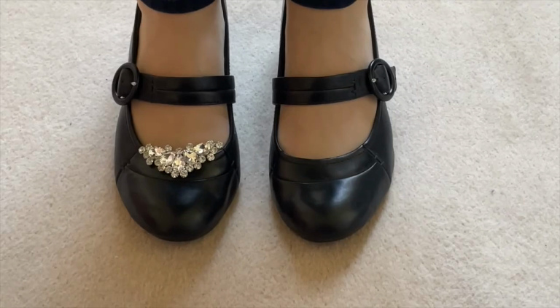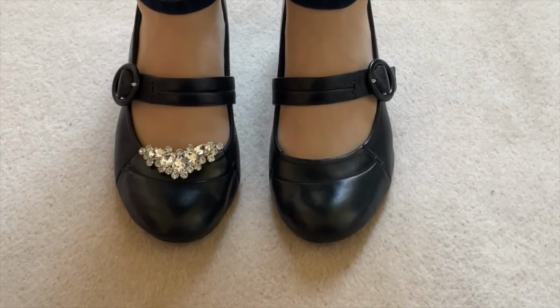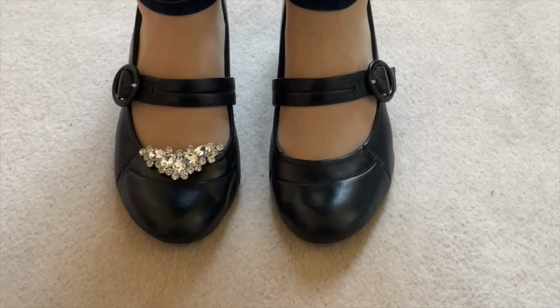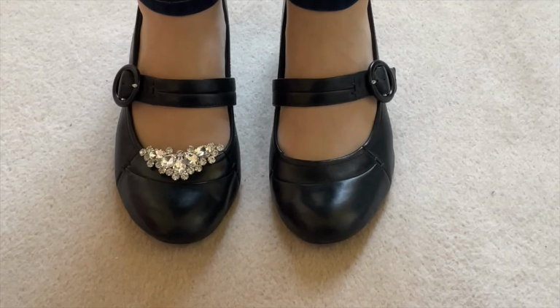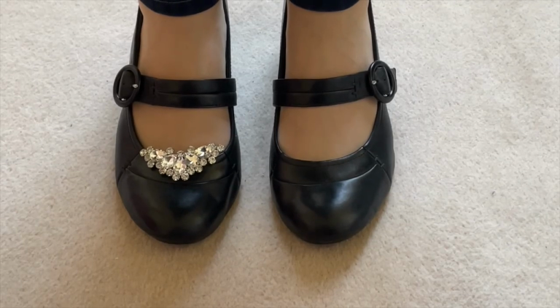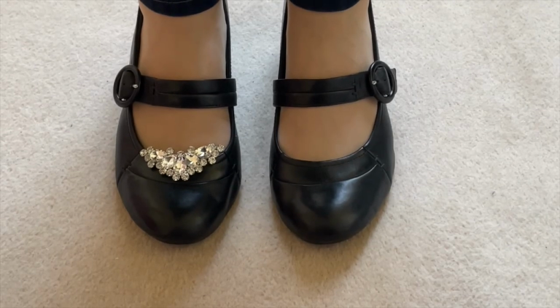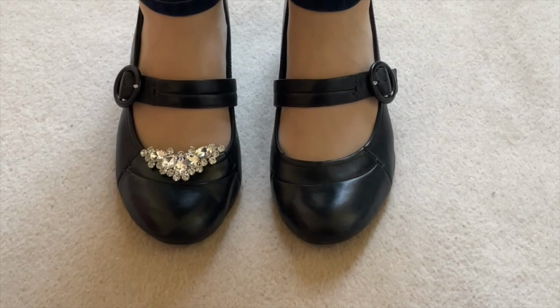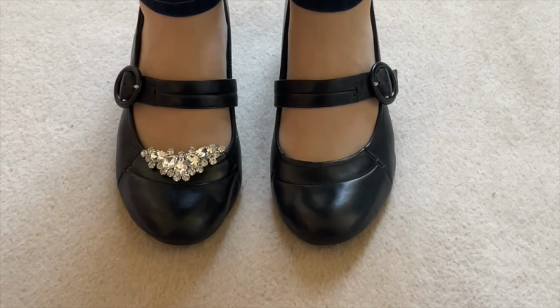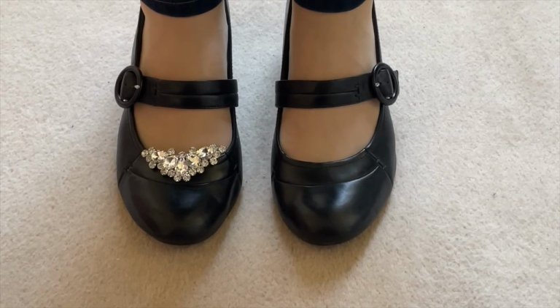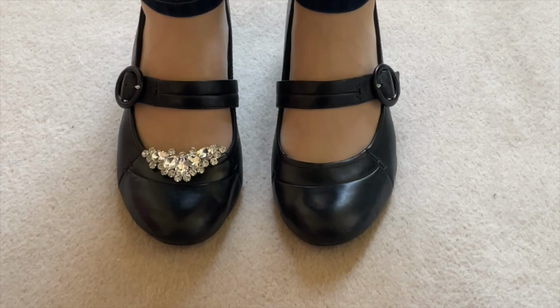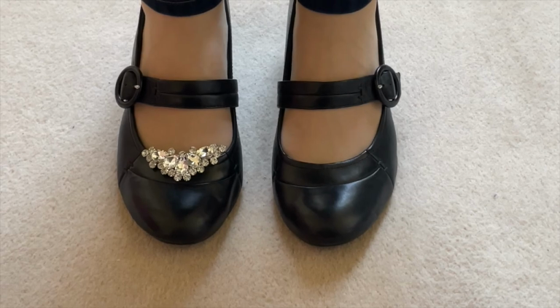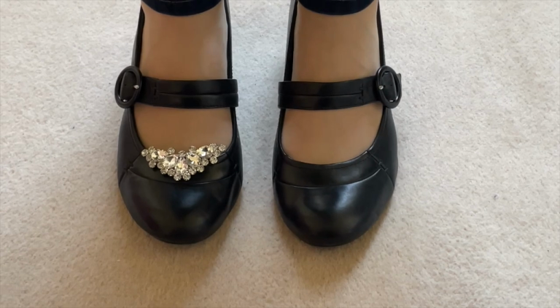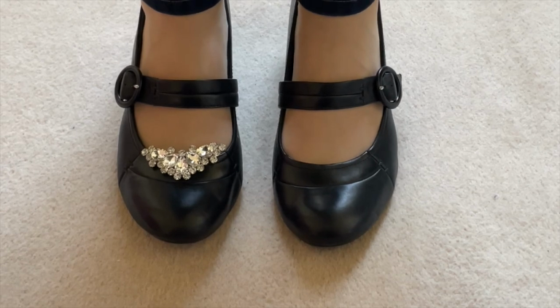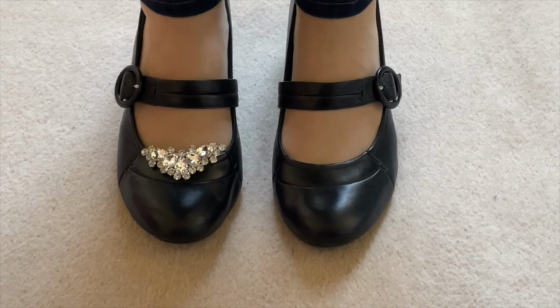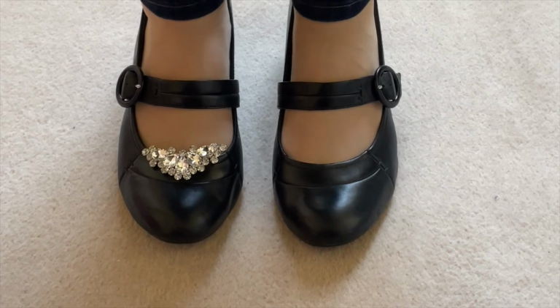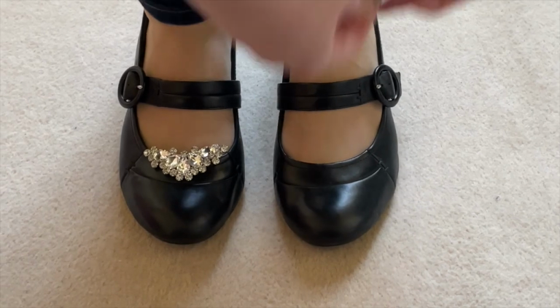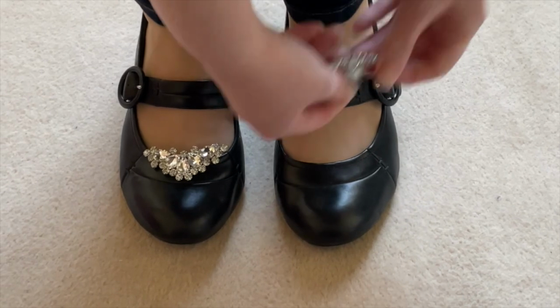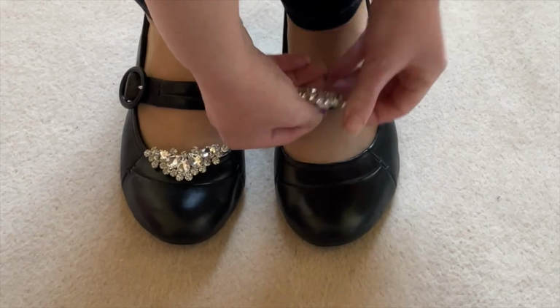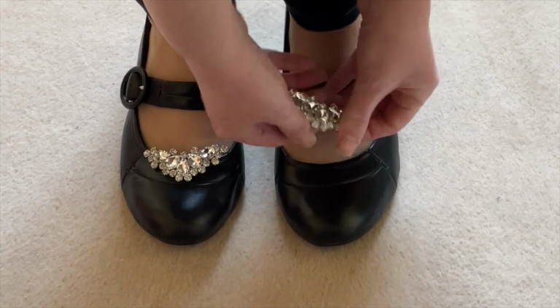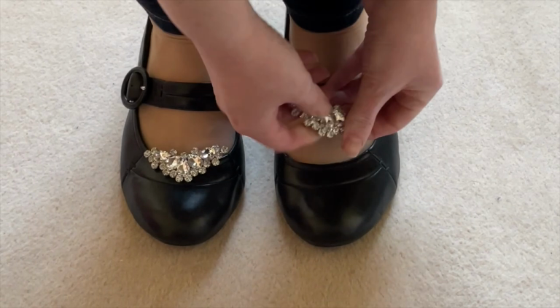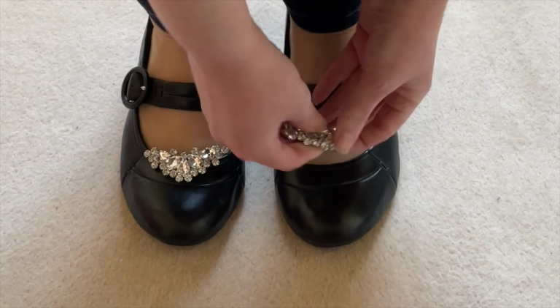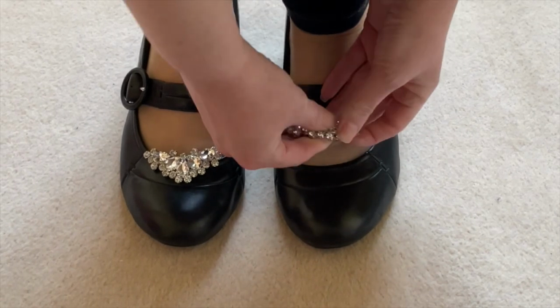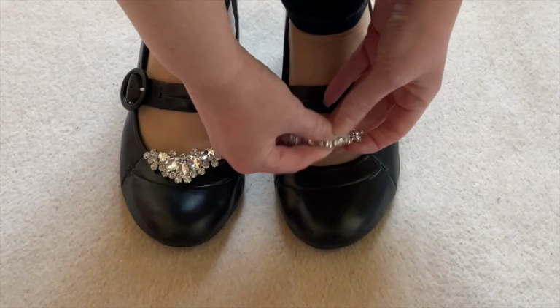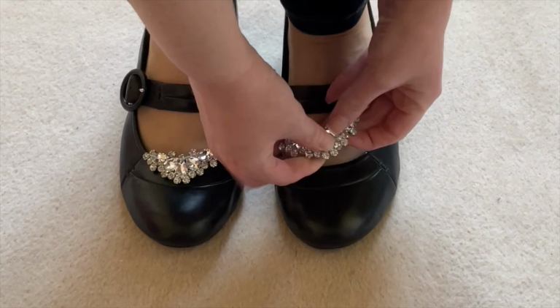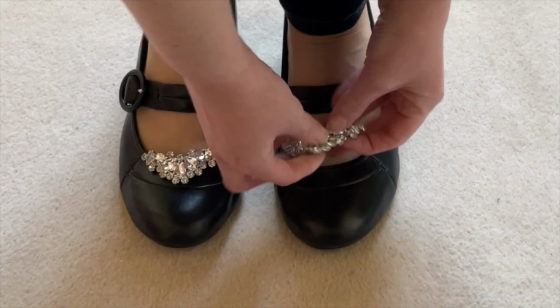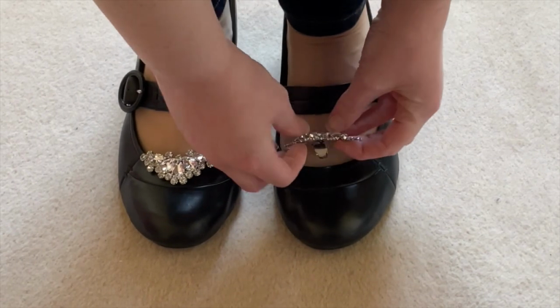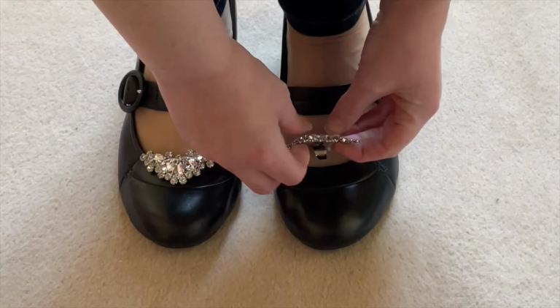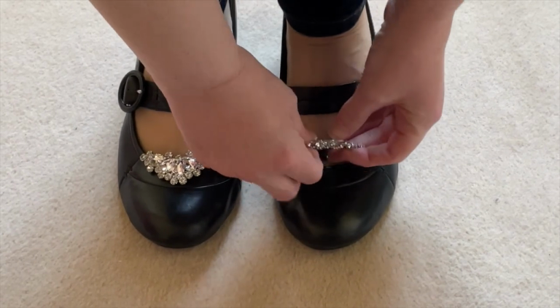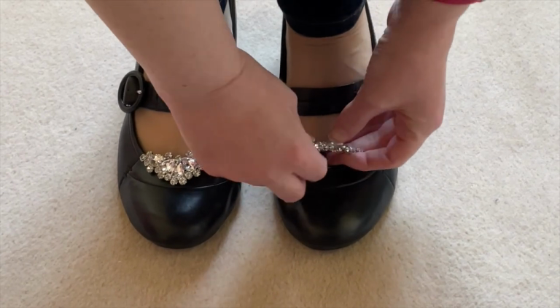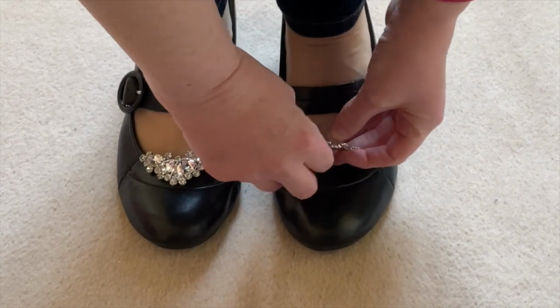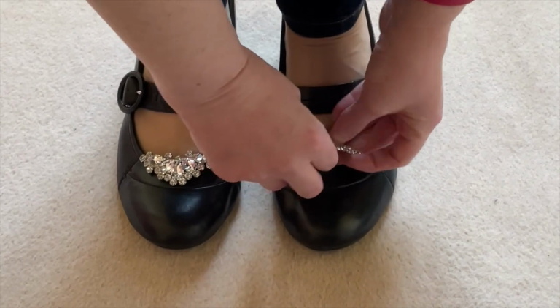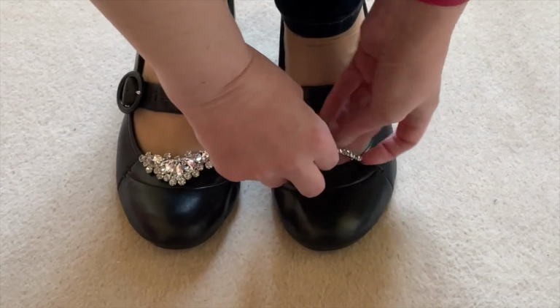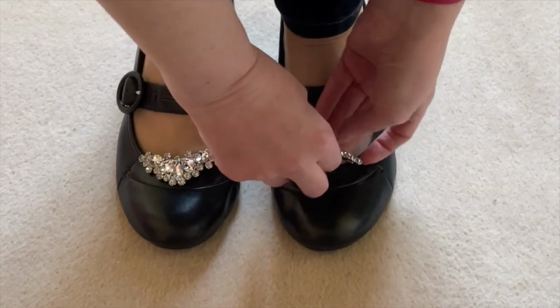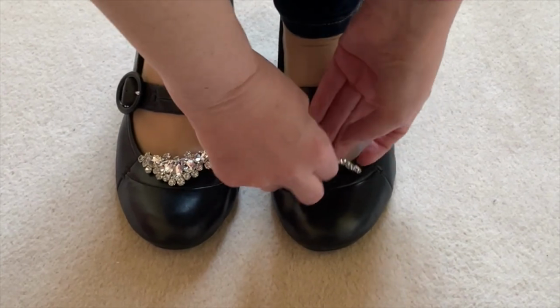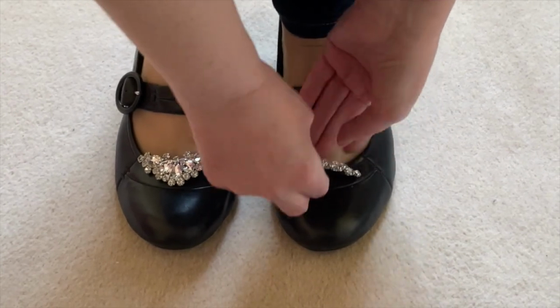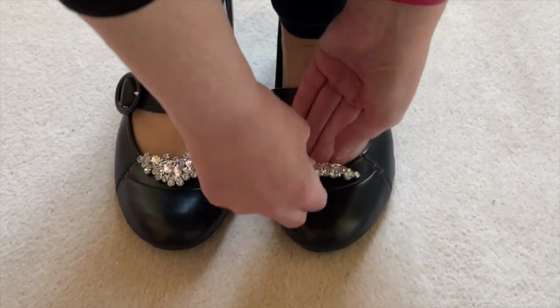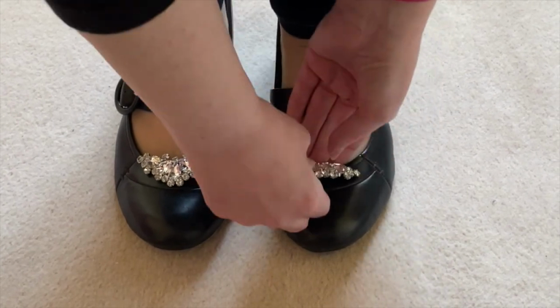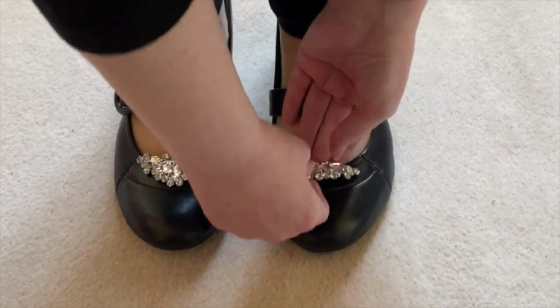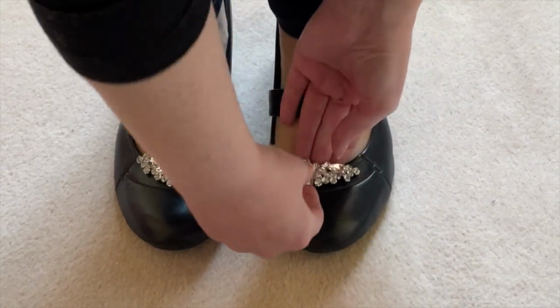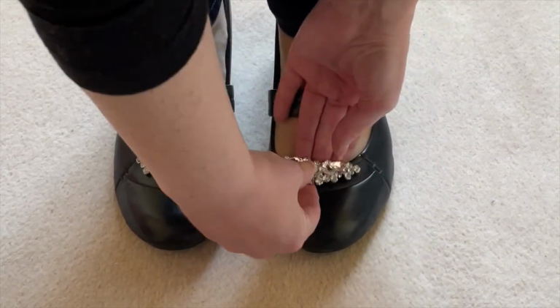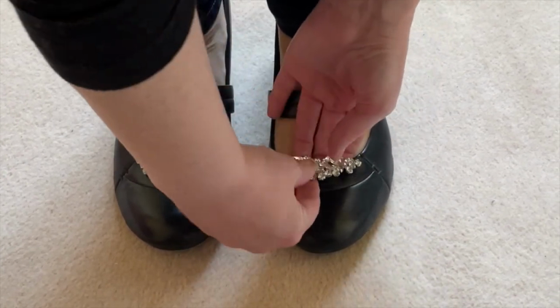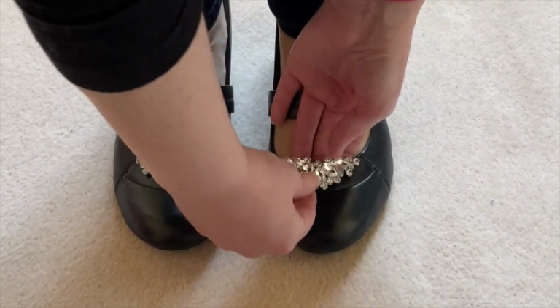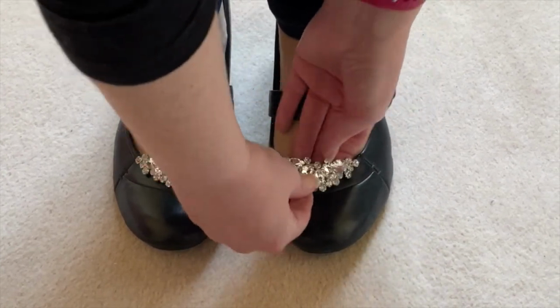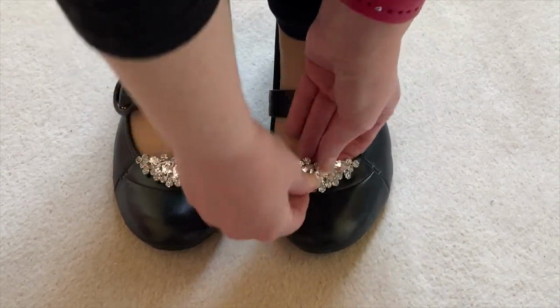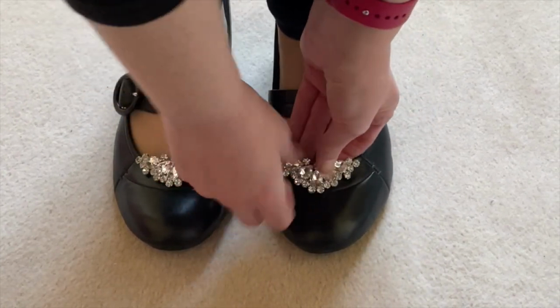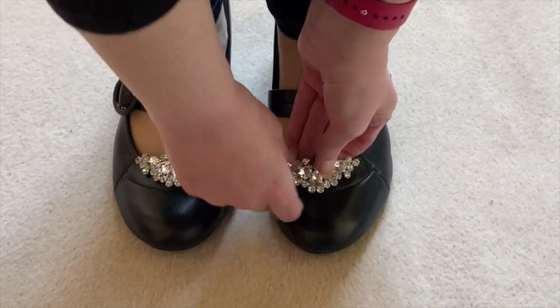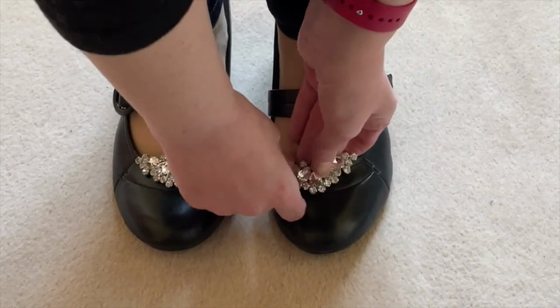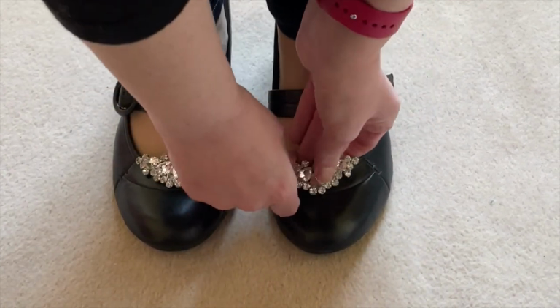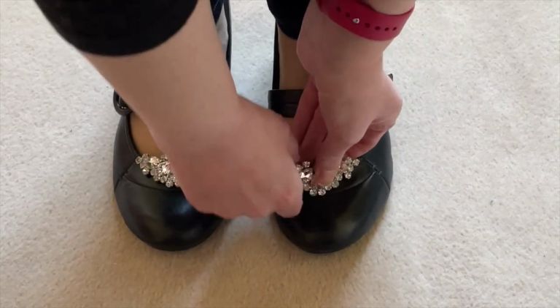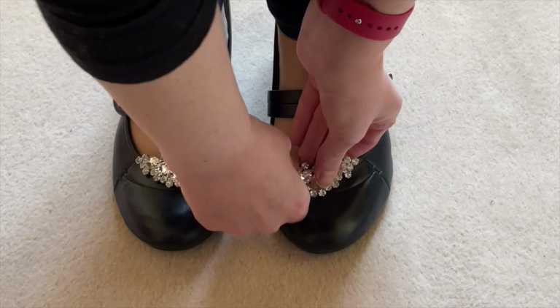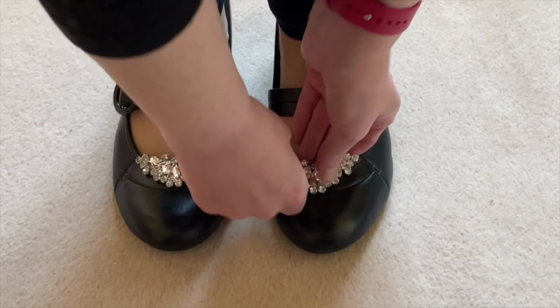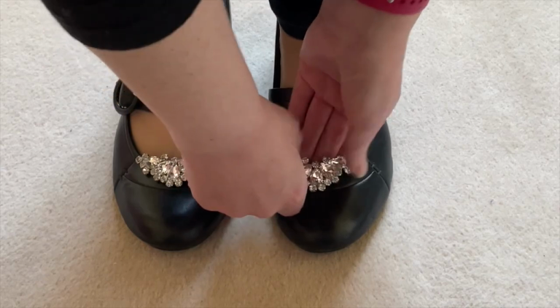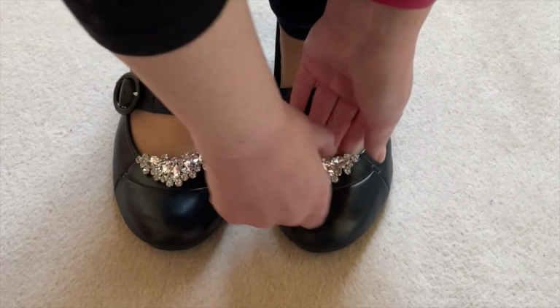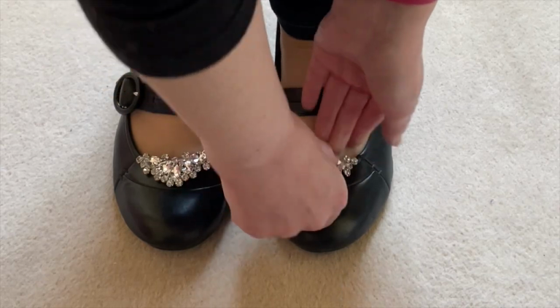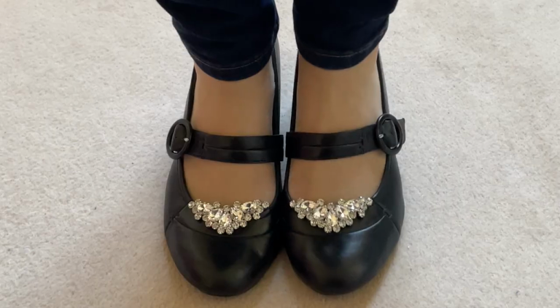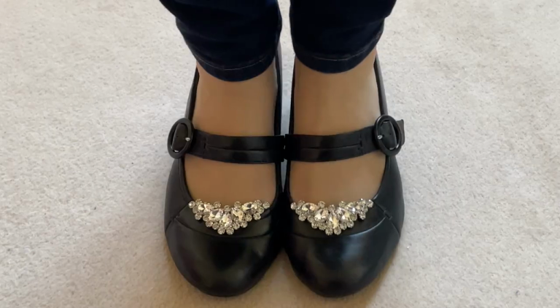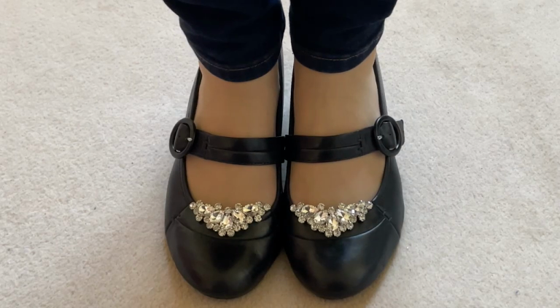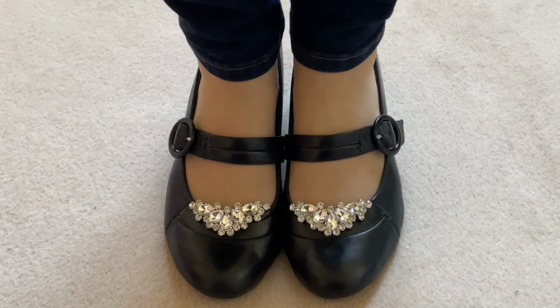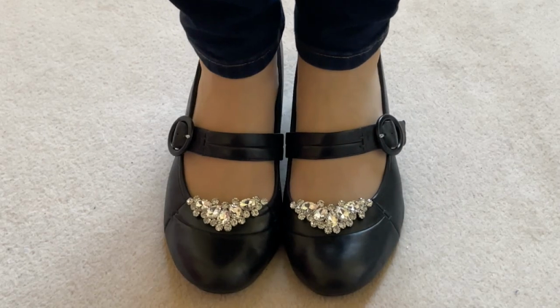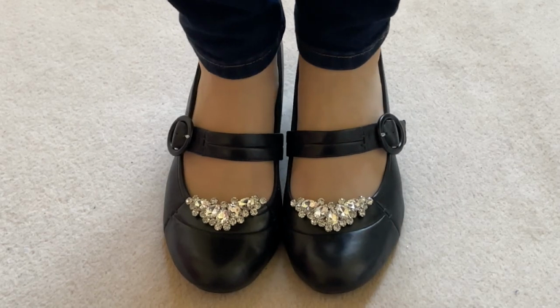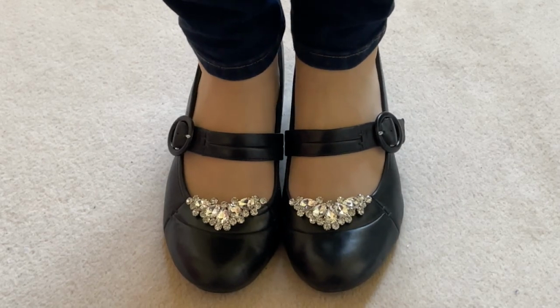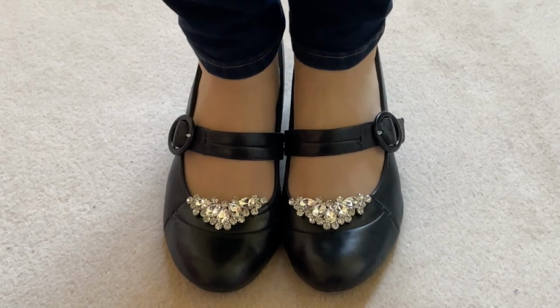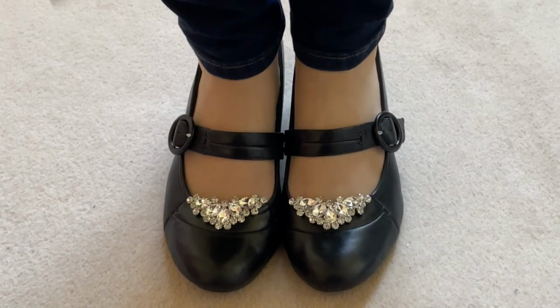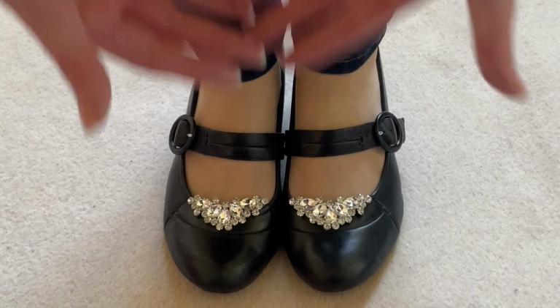See more cute looks in the full shoe clips guide on PrettyBigShoes.com. Link in the description below. Thanks for watching.